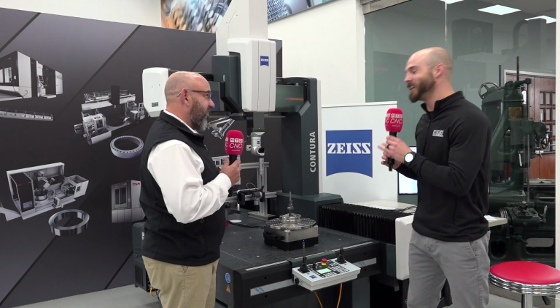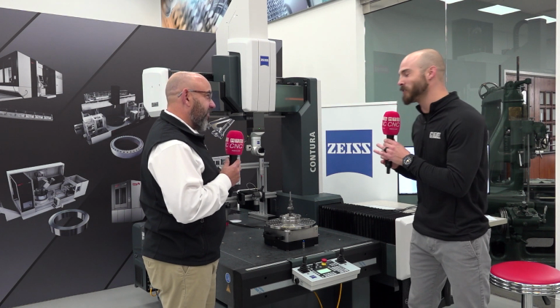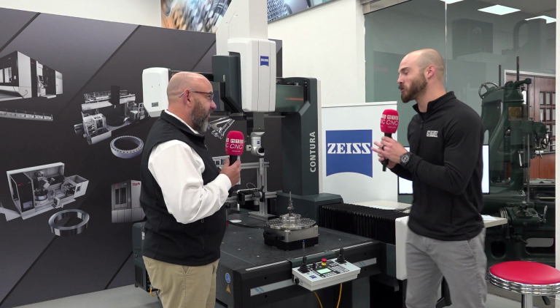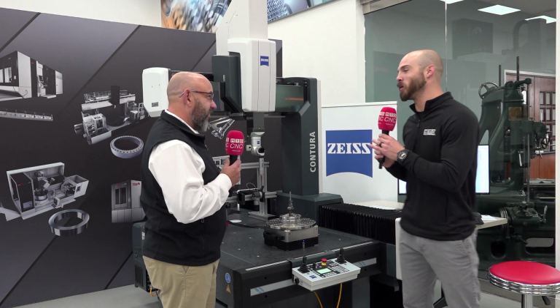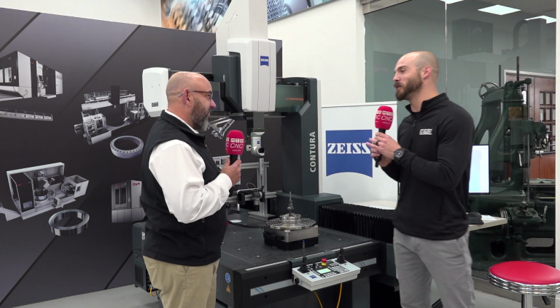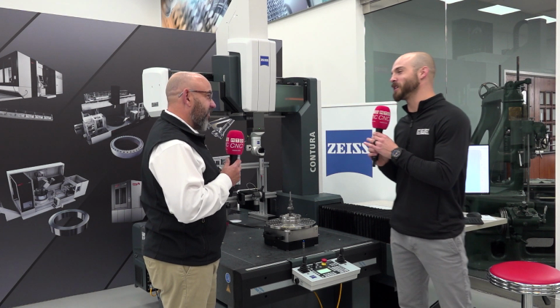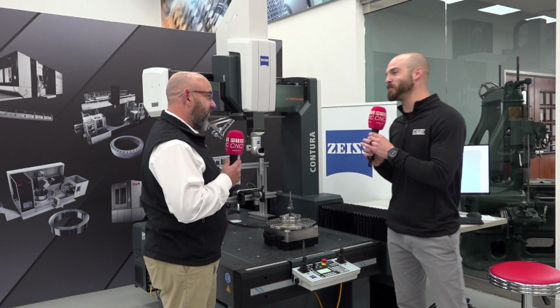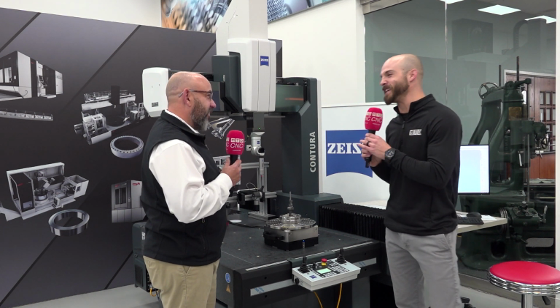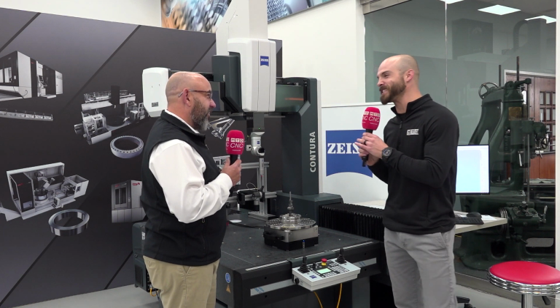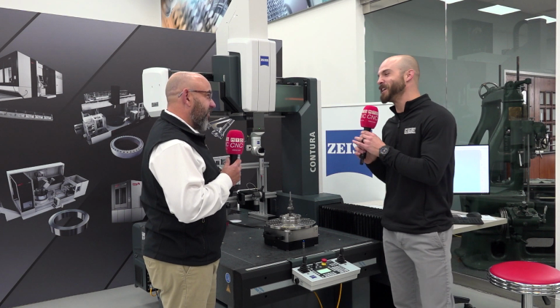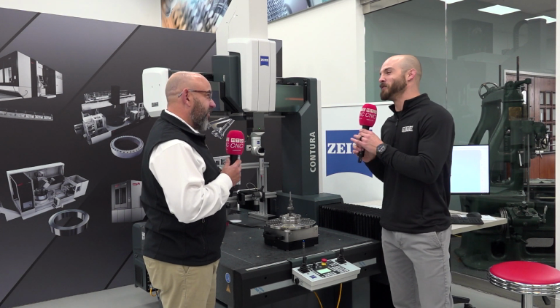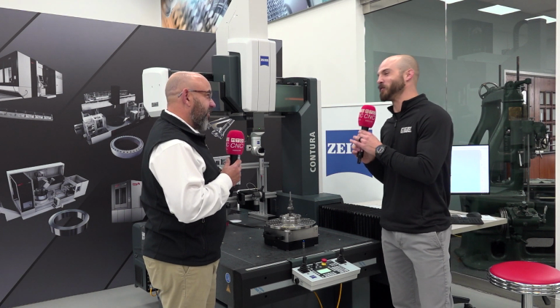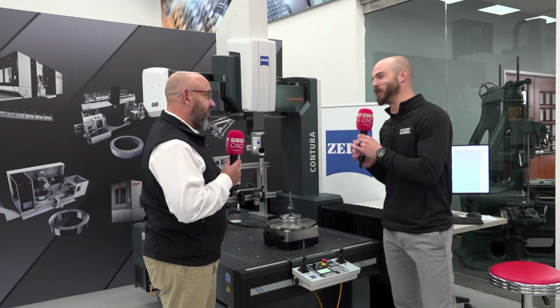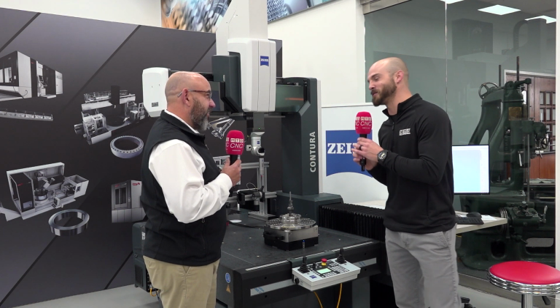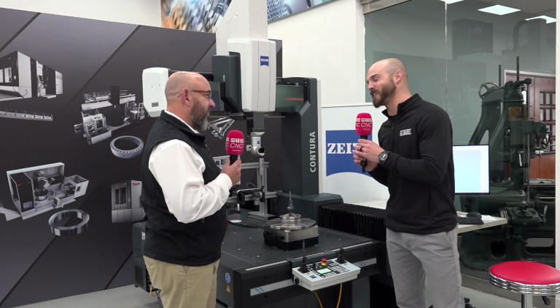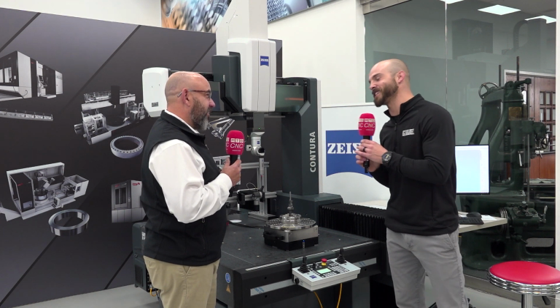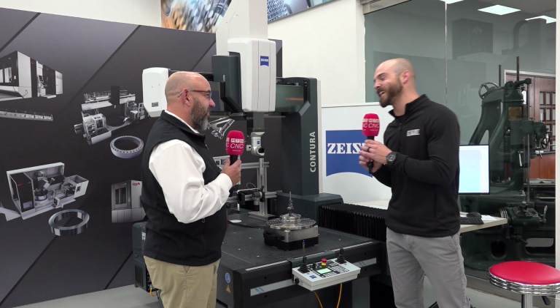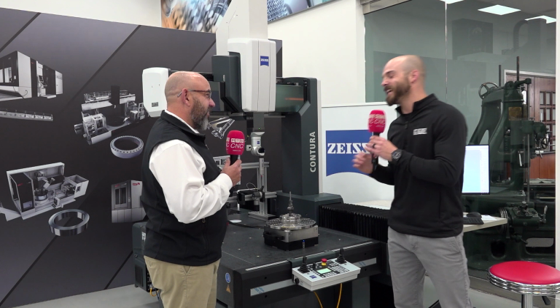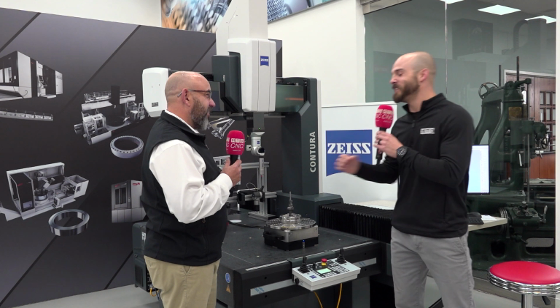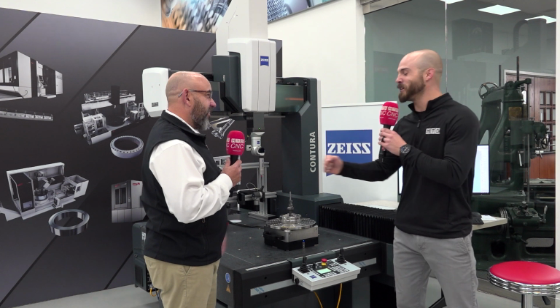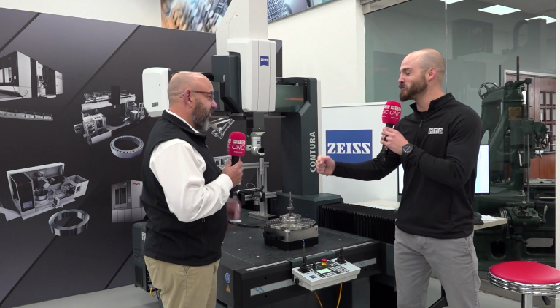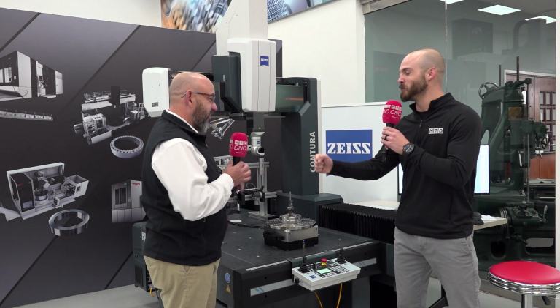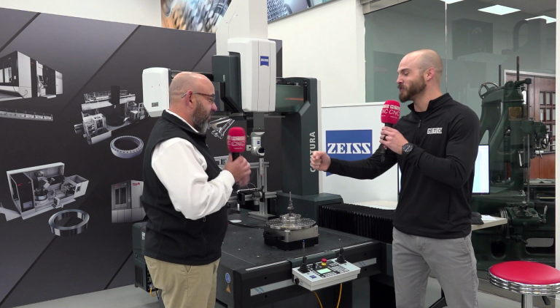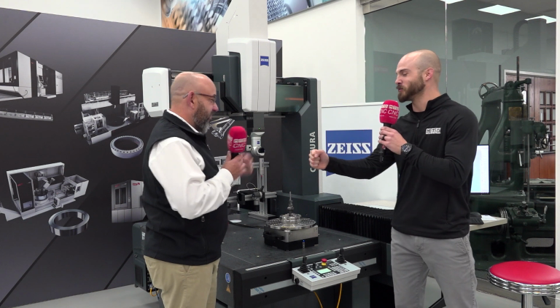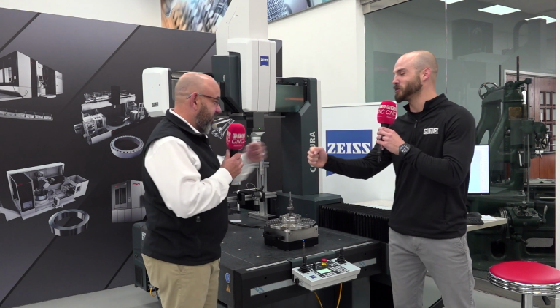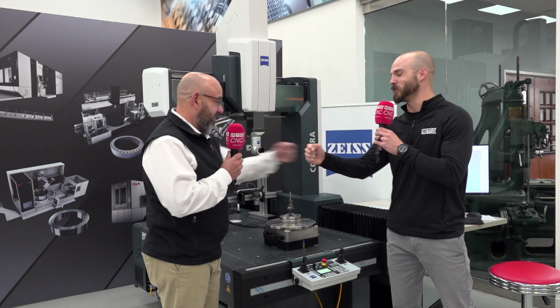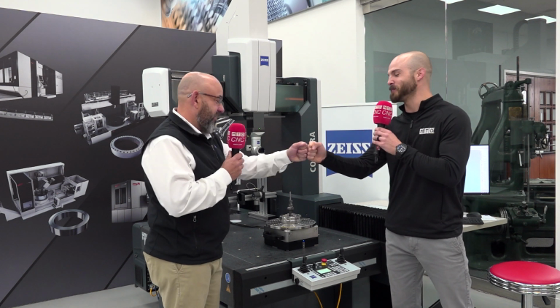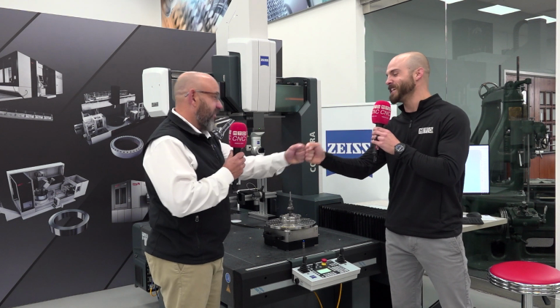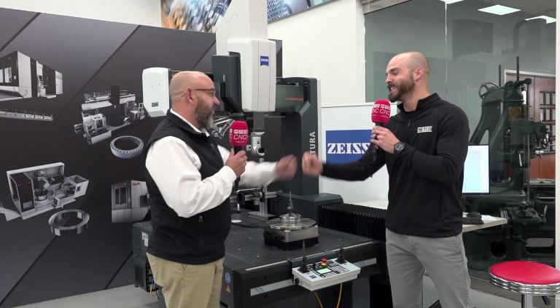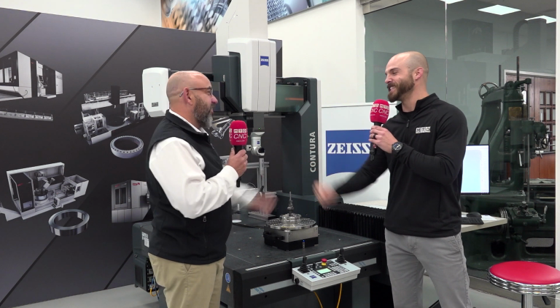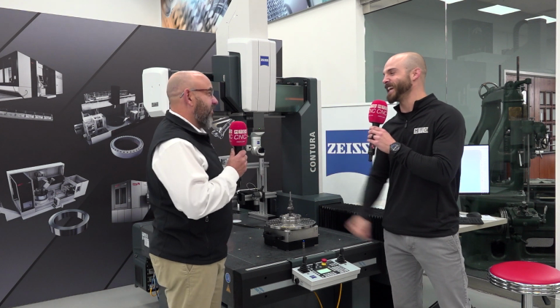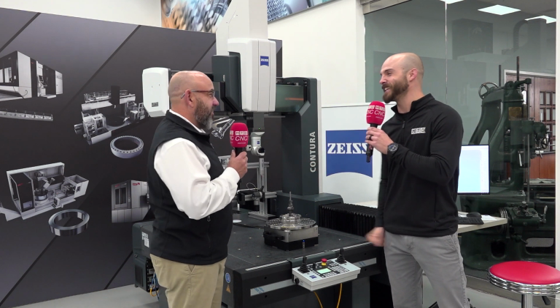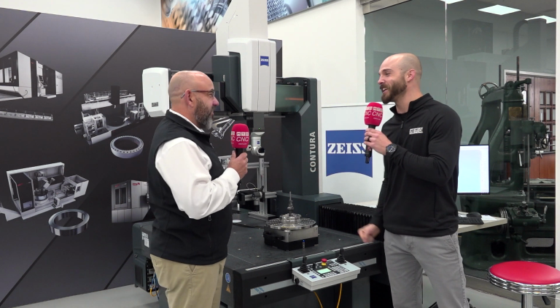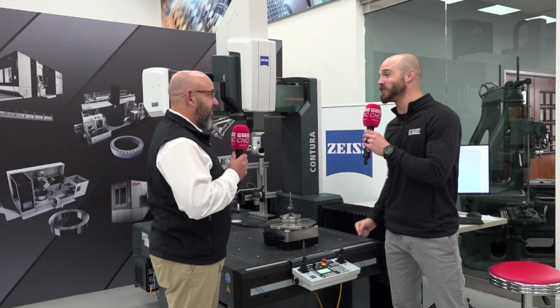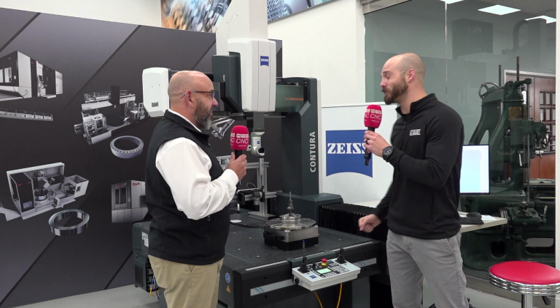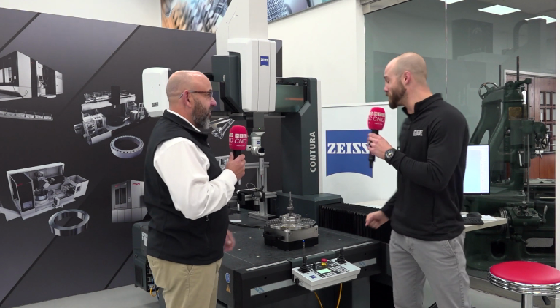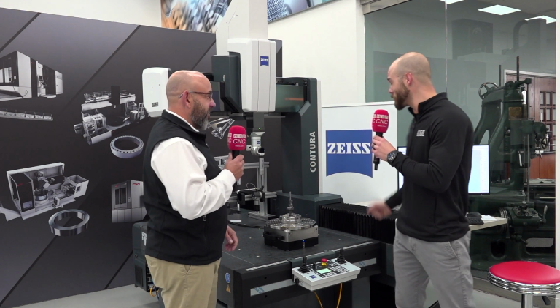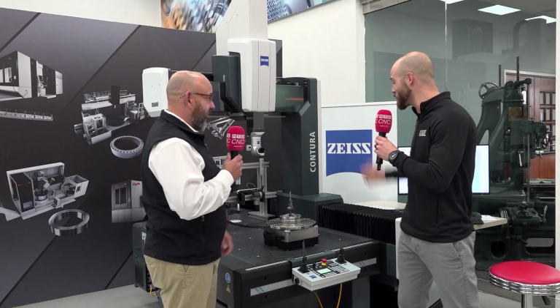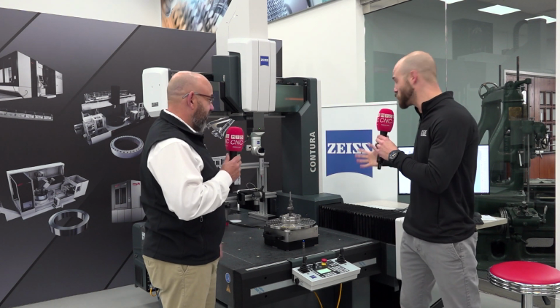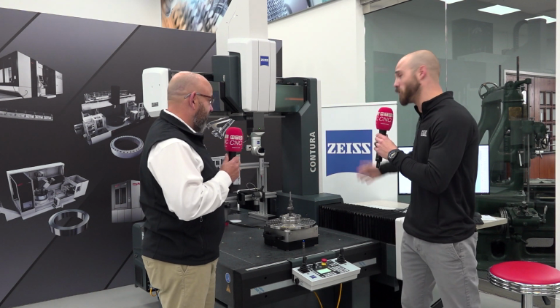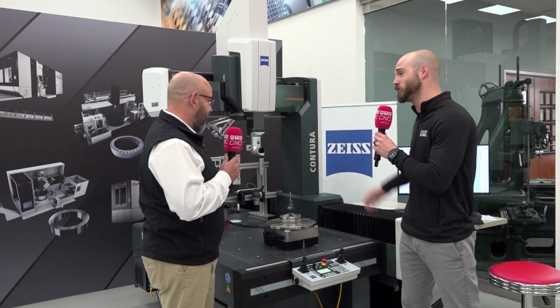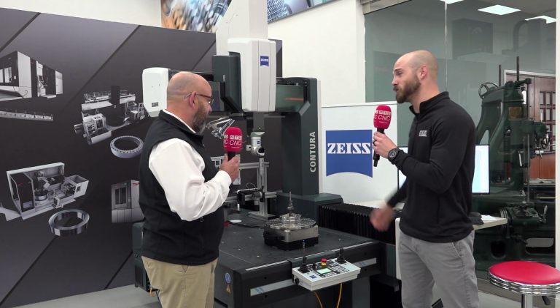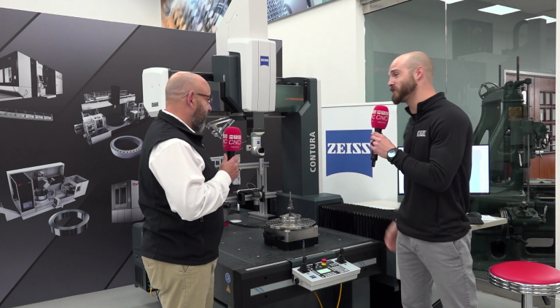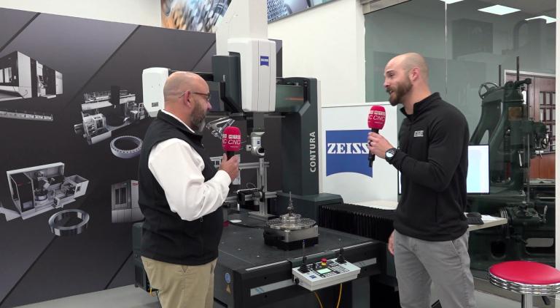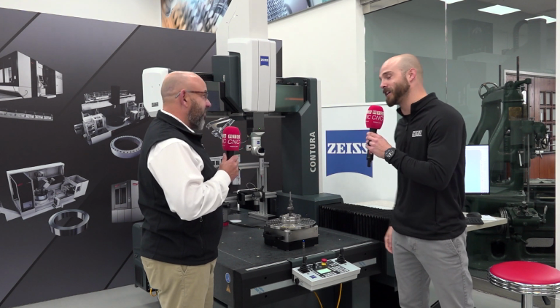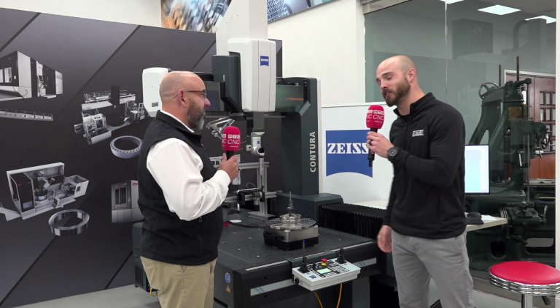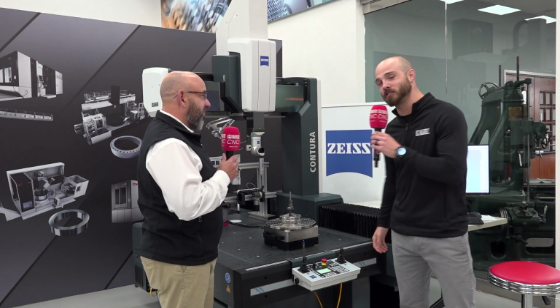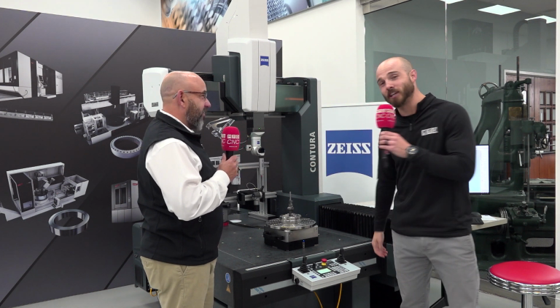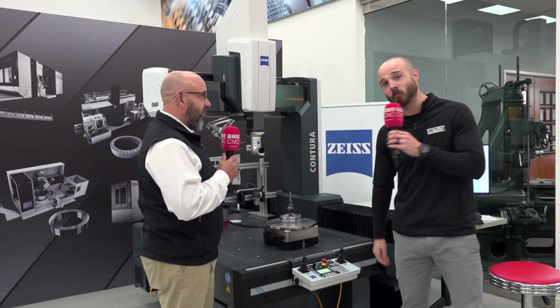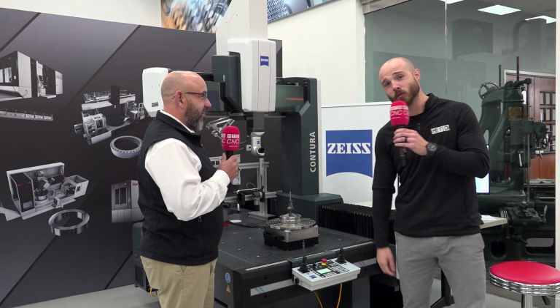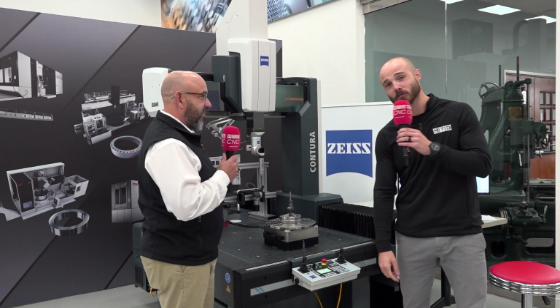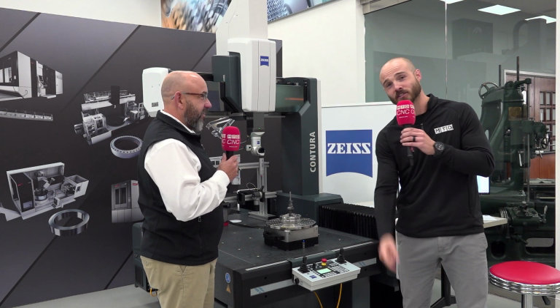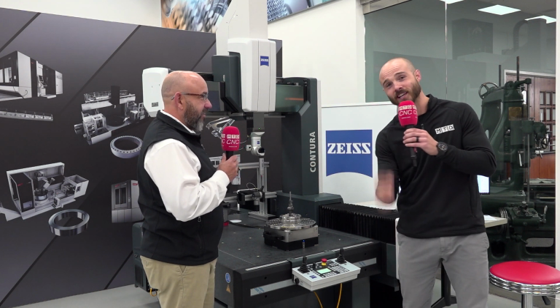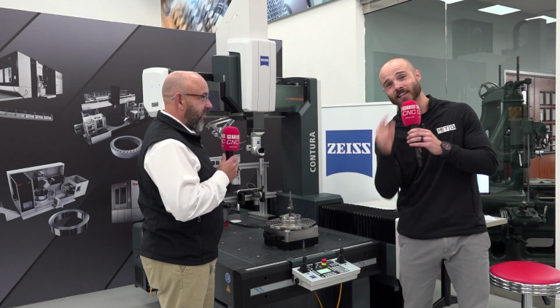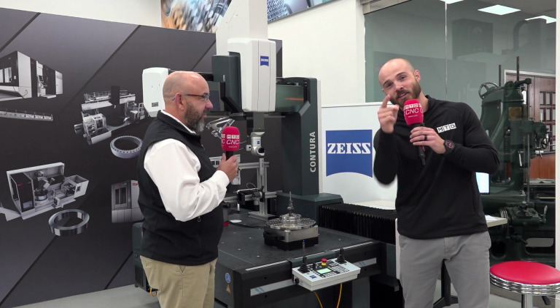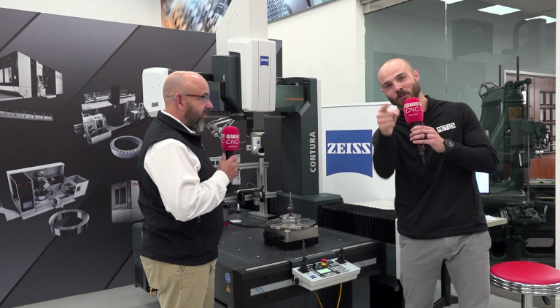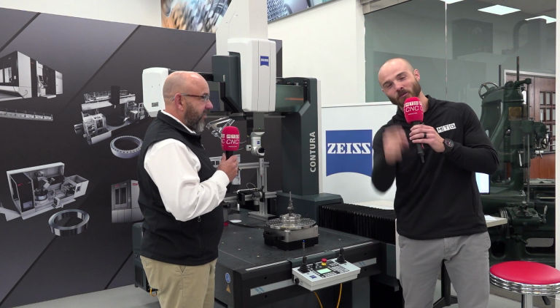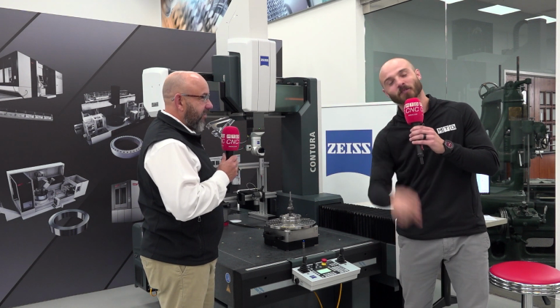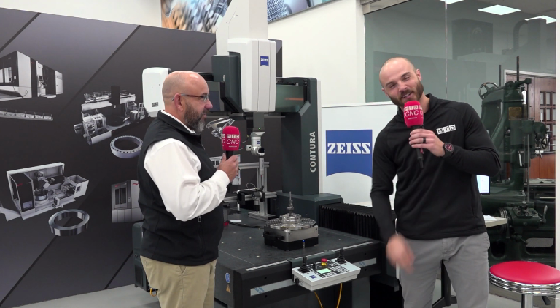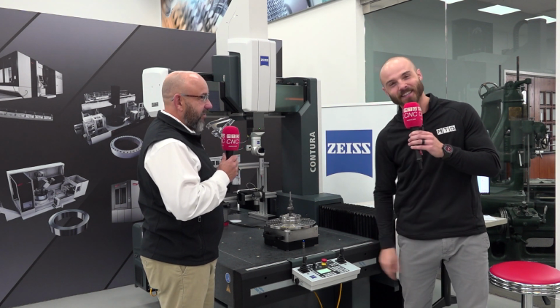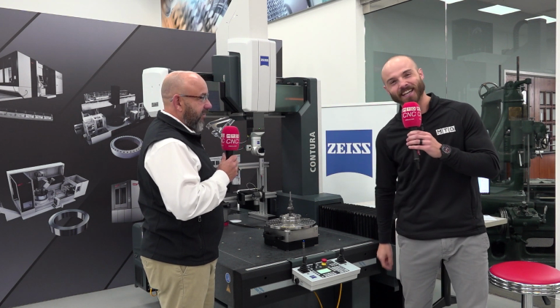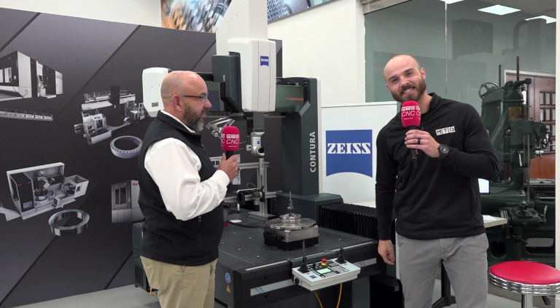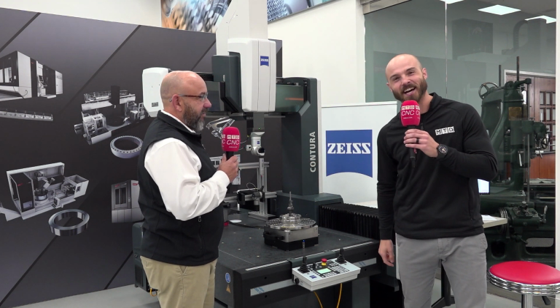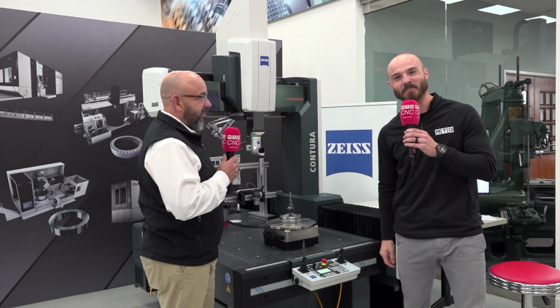Another quality piece from Zeiss. Thank you so much for joining me today, Glenn, and featuring this wonderful technology. We will see you next time.